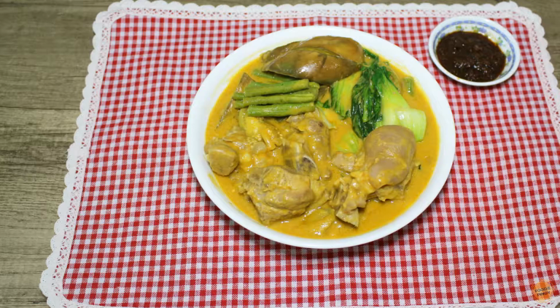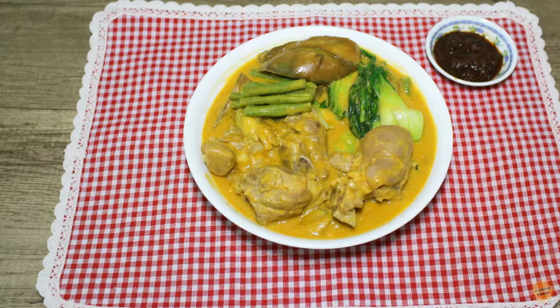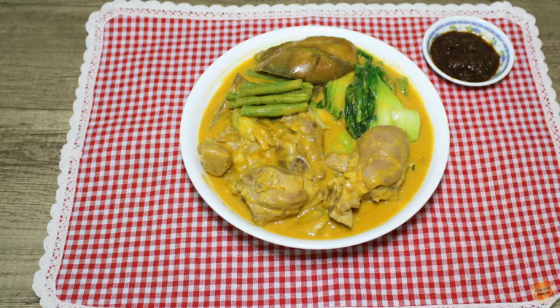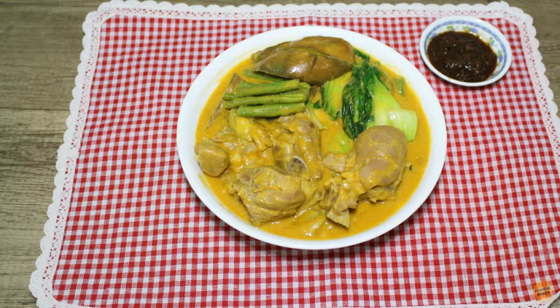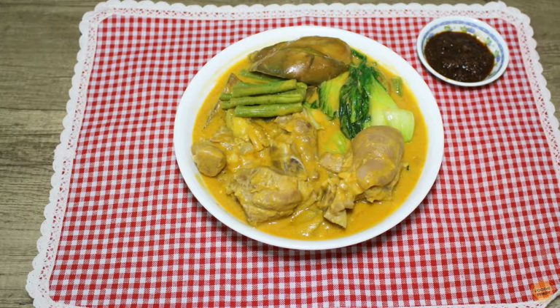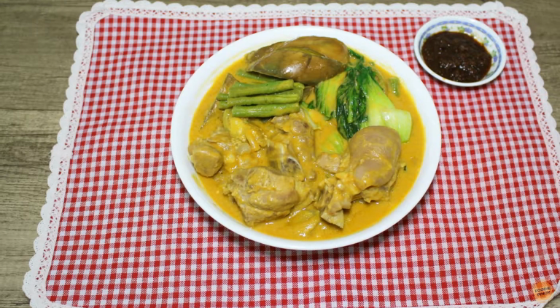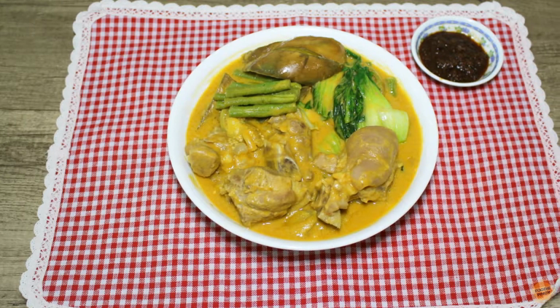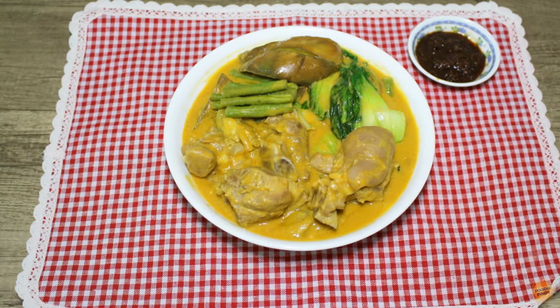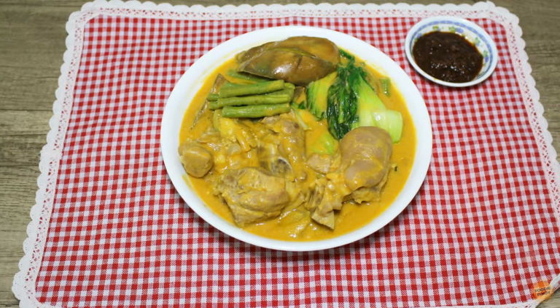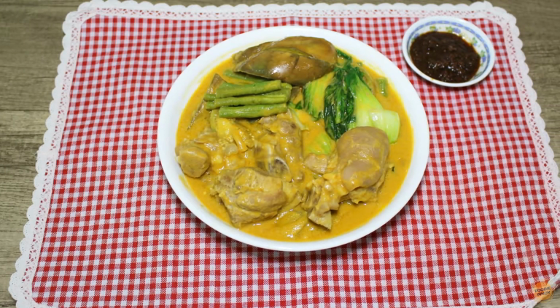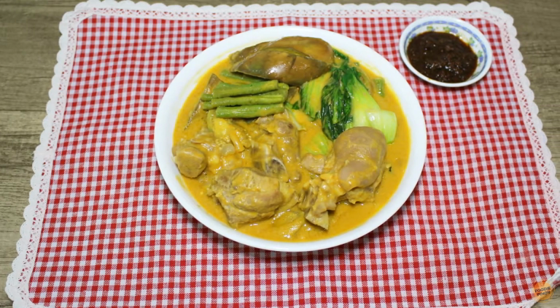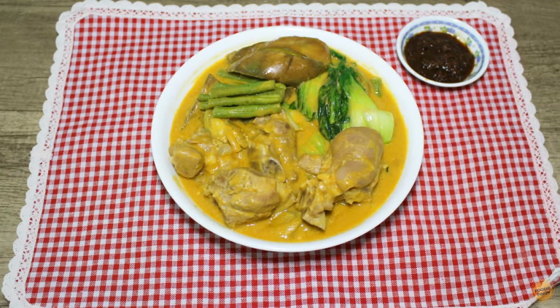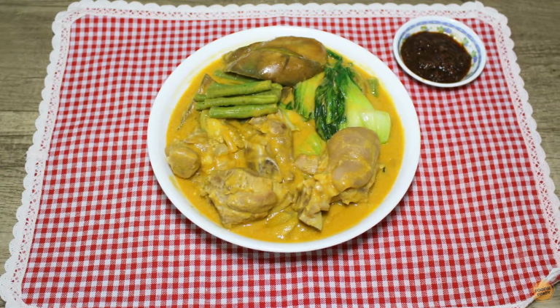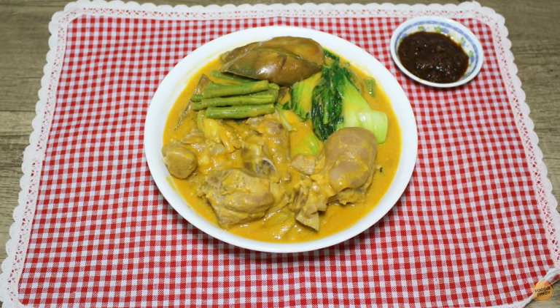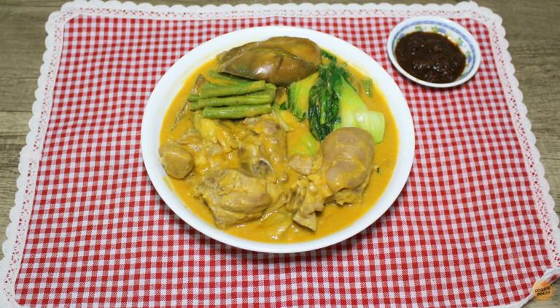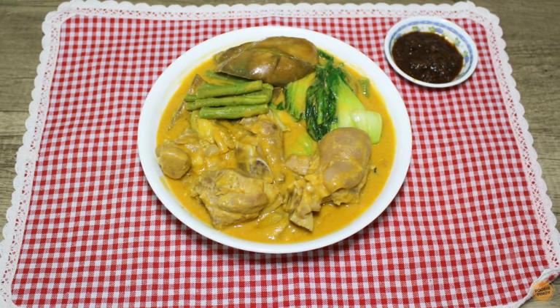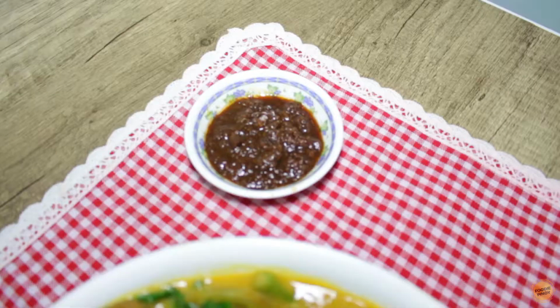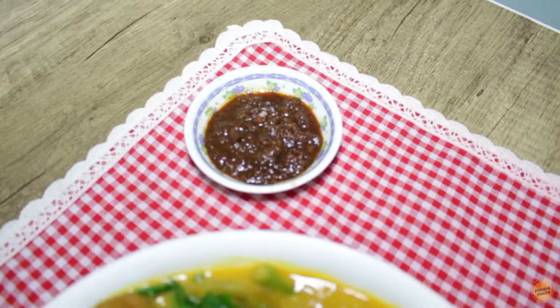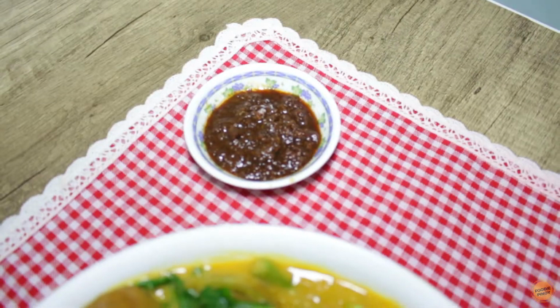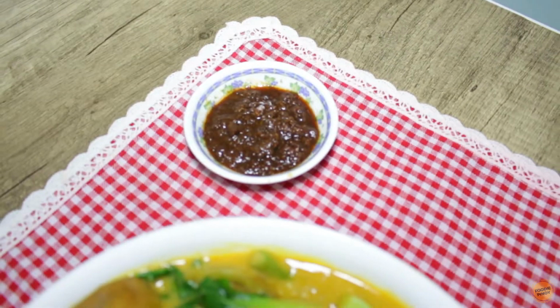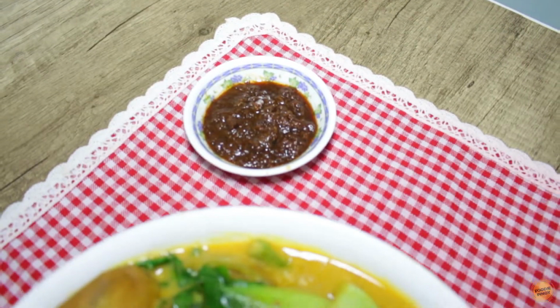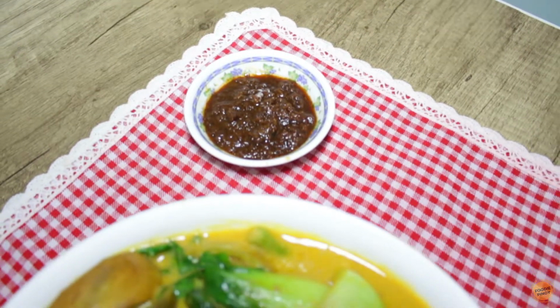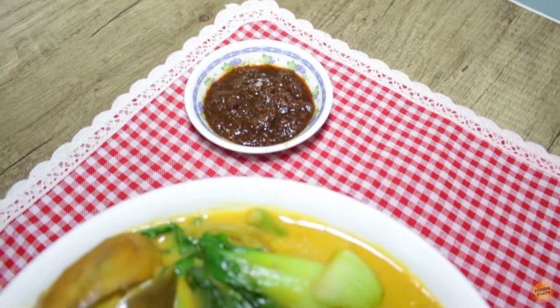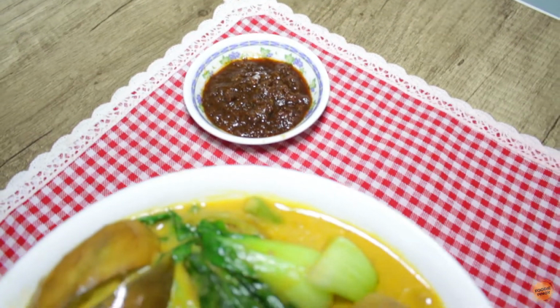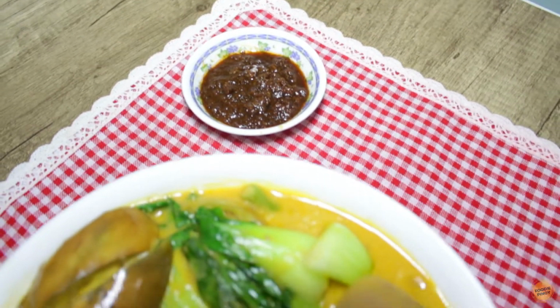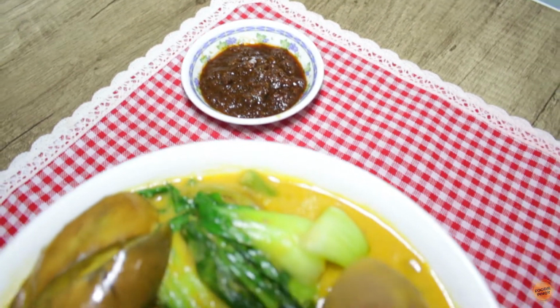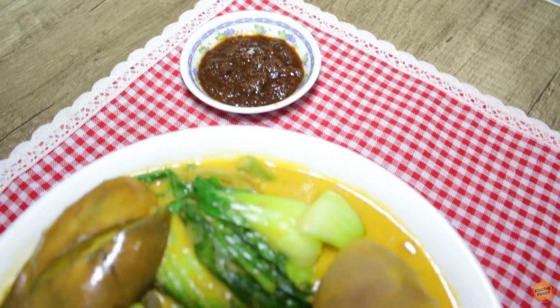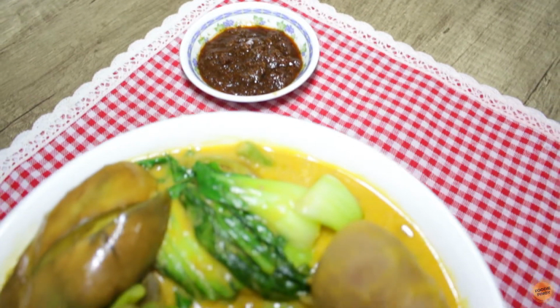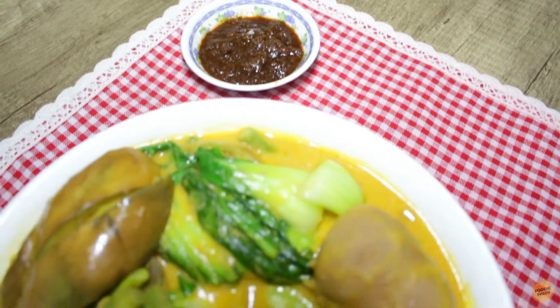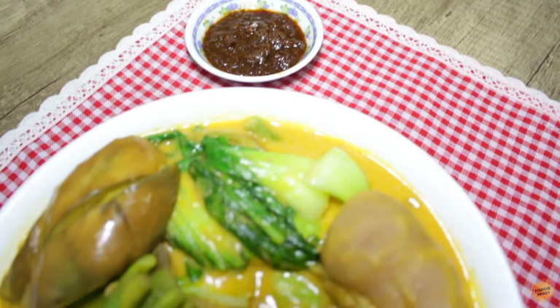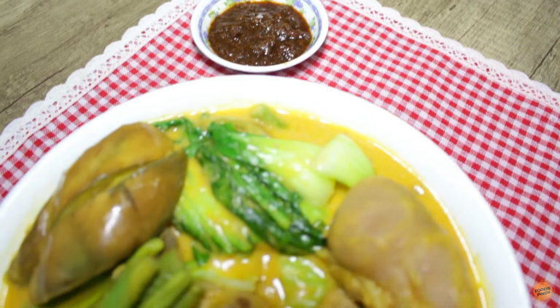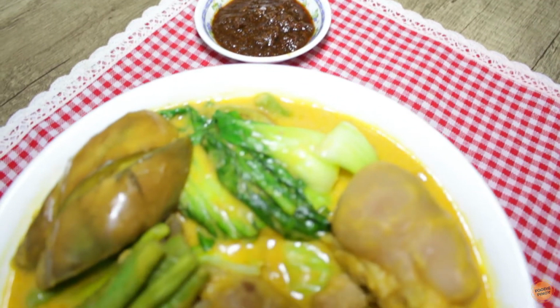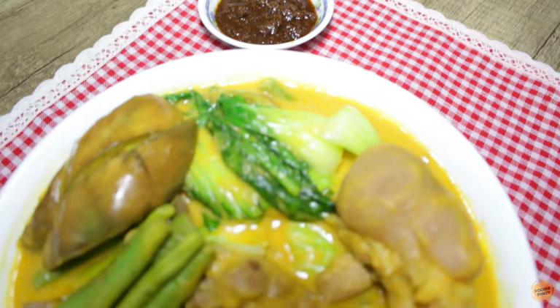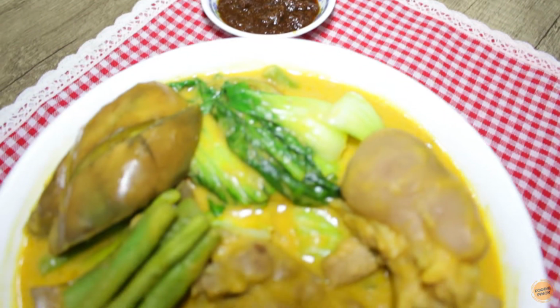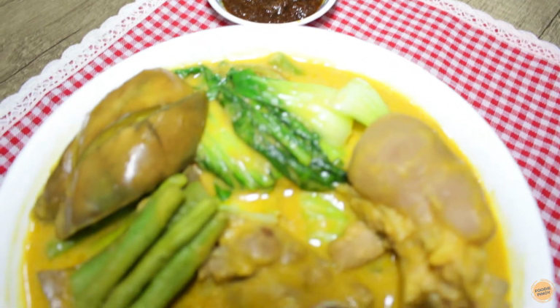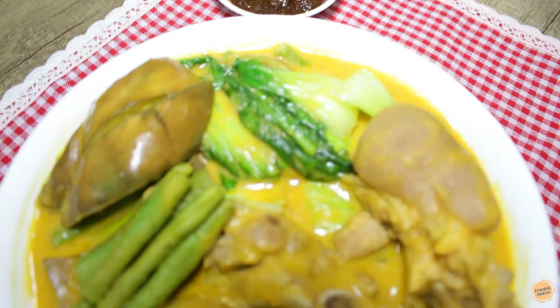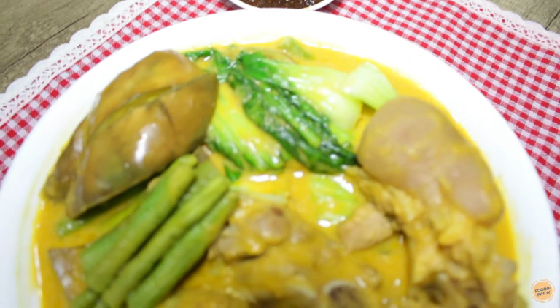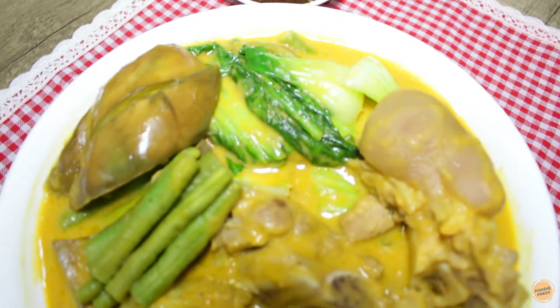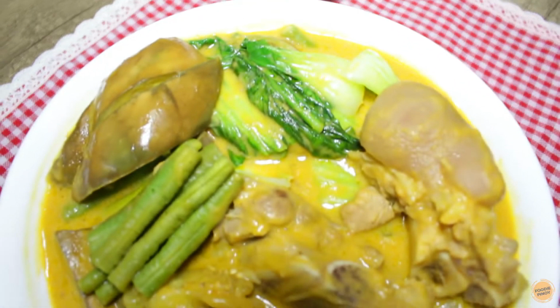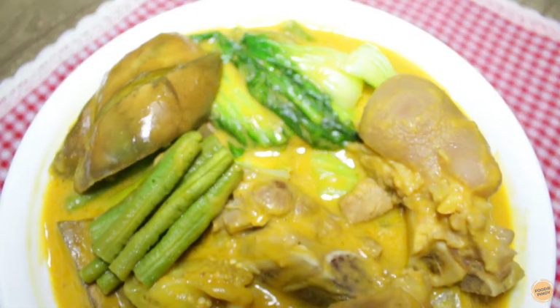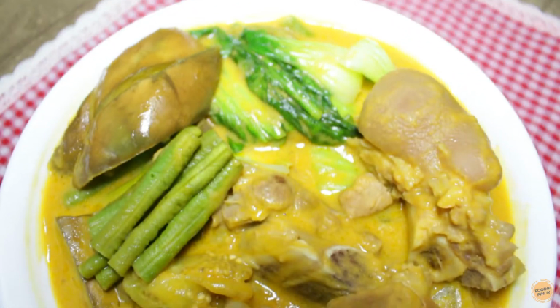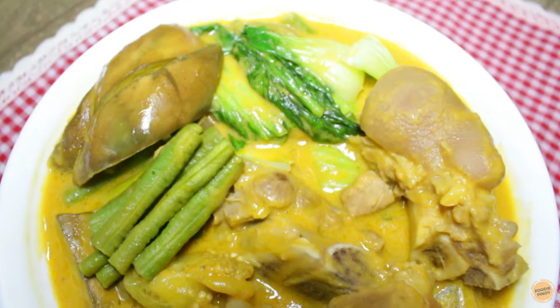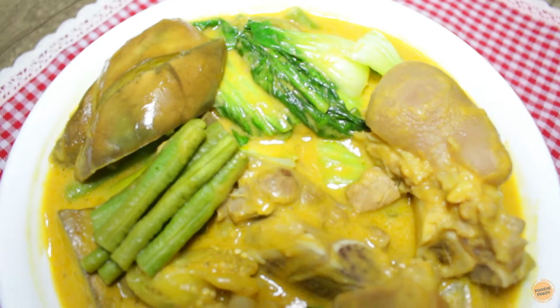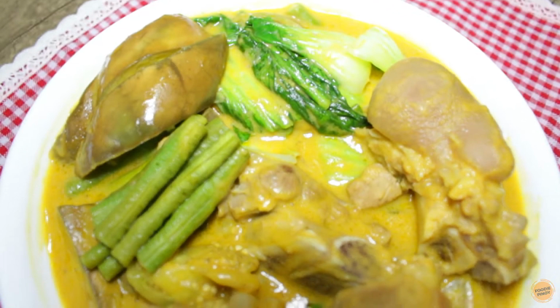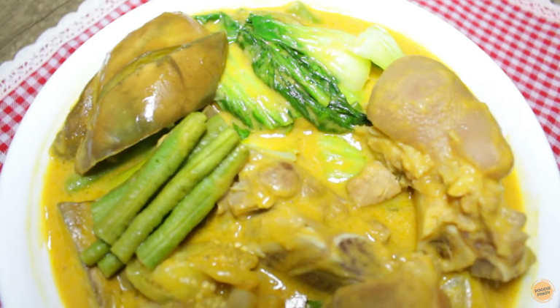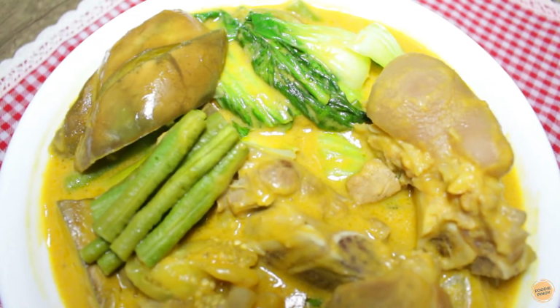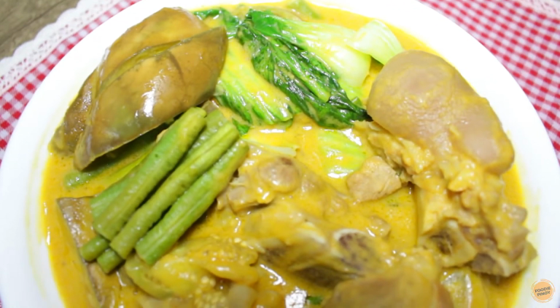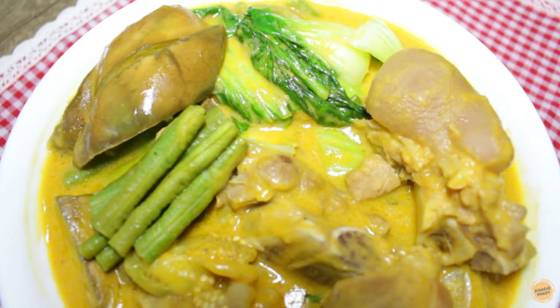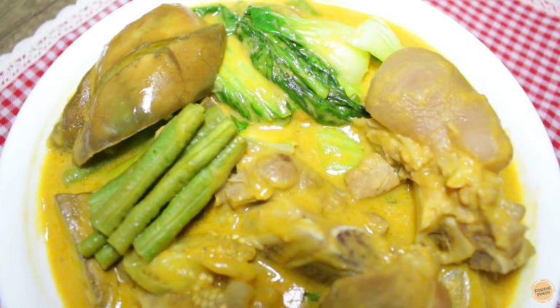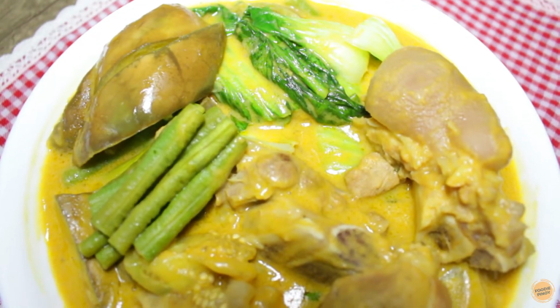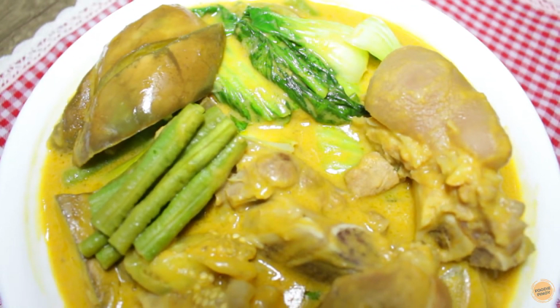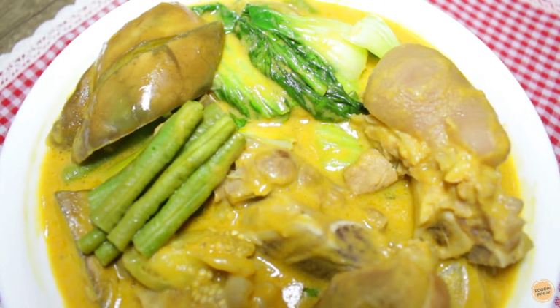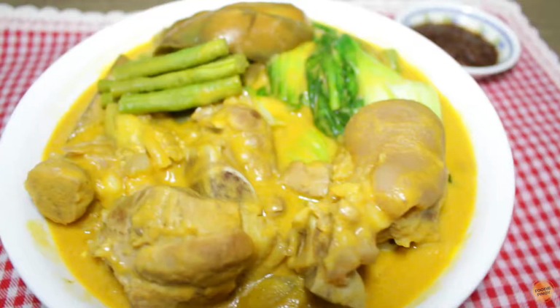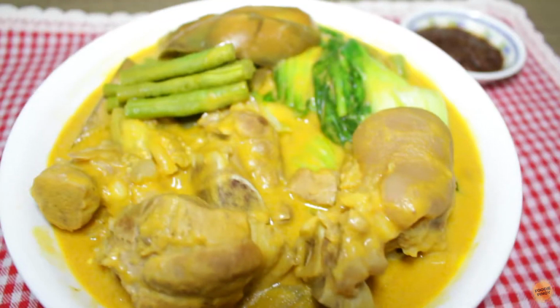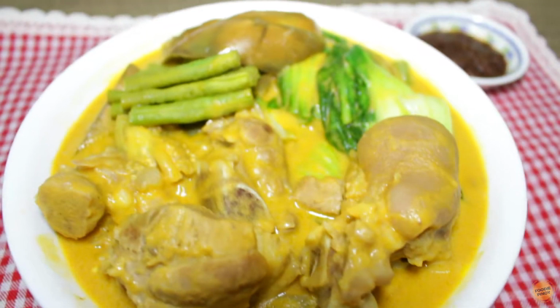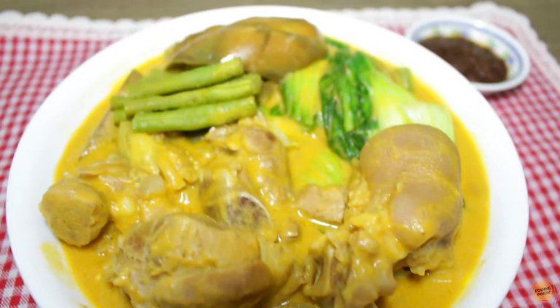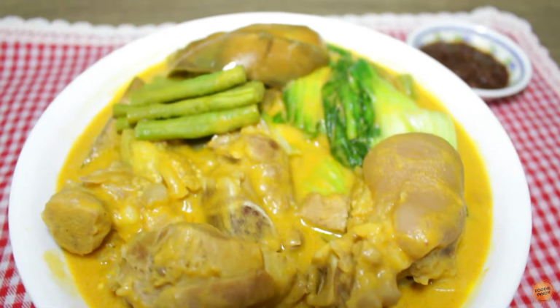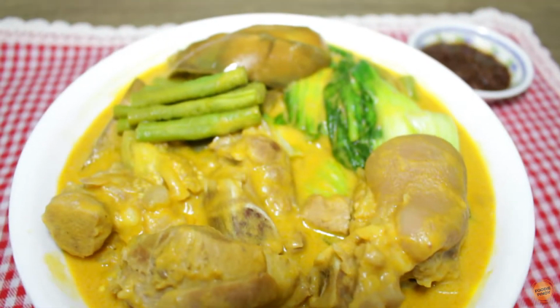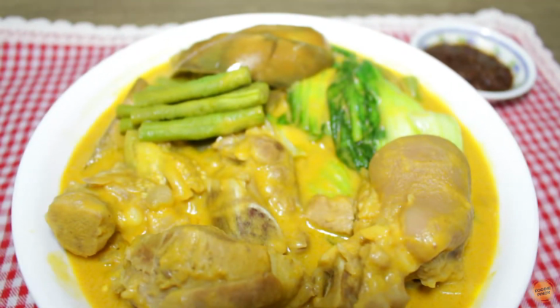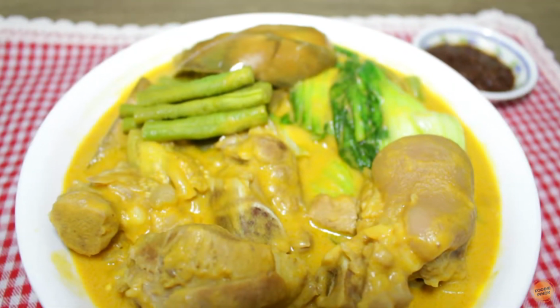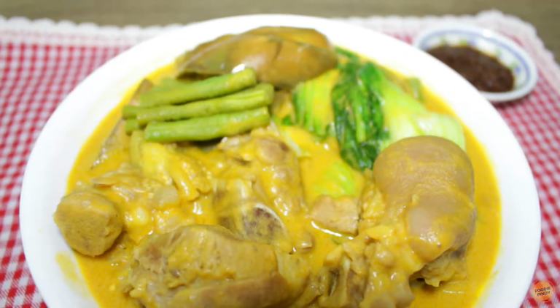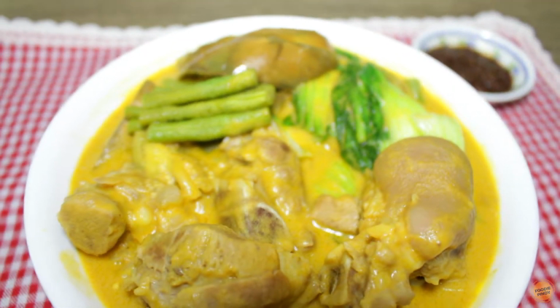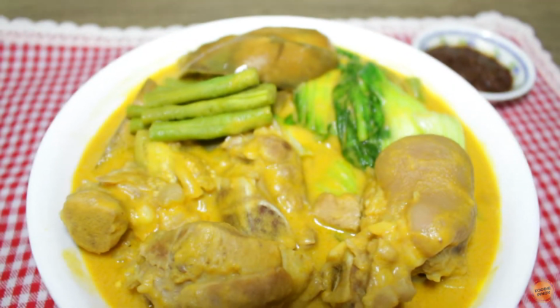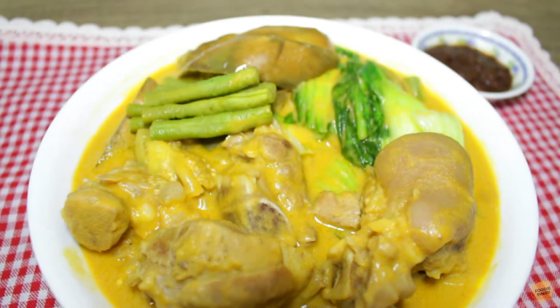Hi everyone! Welcome to another episode of Foodie Pinoy. Today, we're going to cook a Filipino favorite dish, kare-kare.